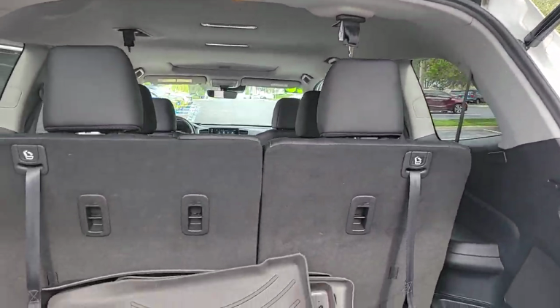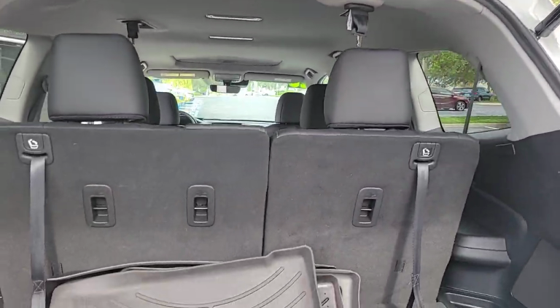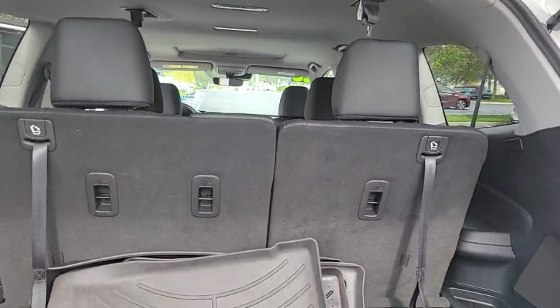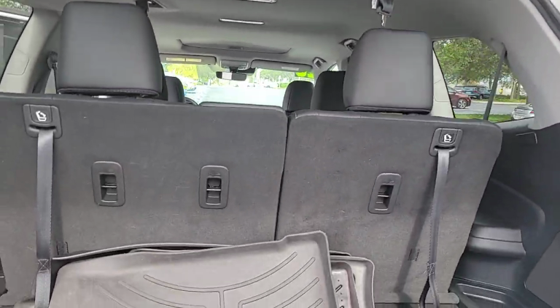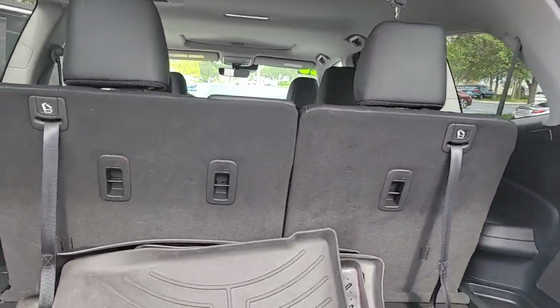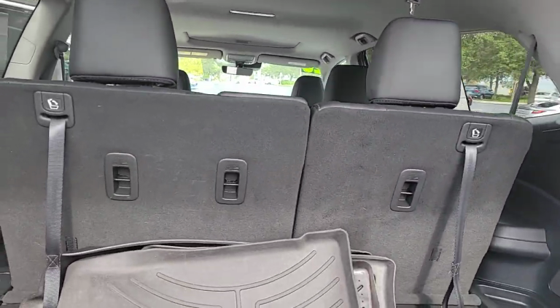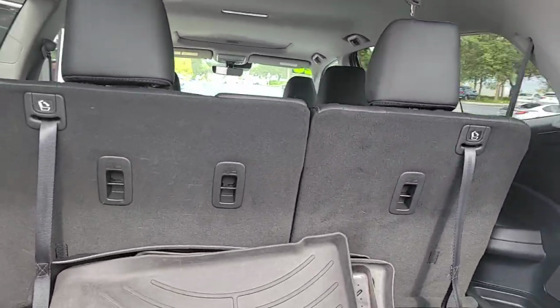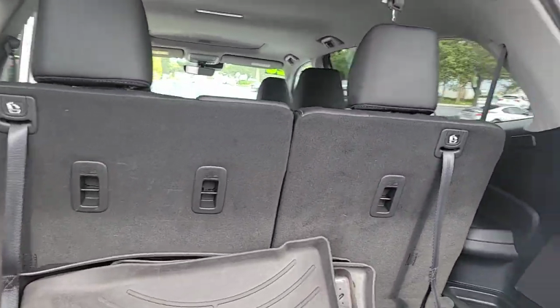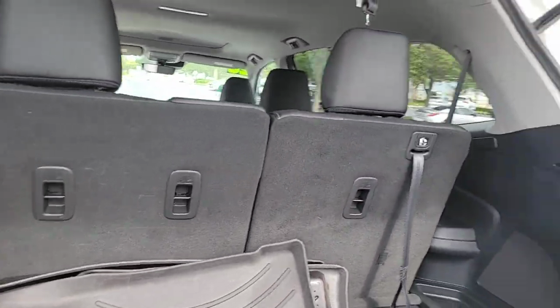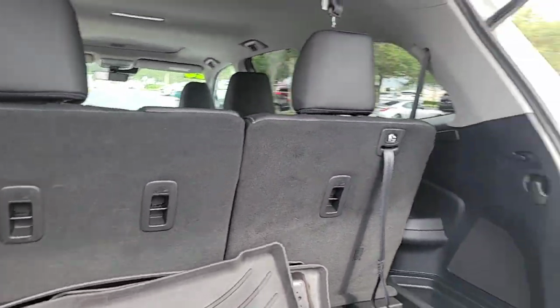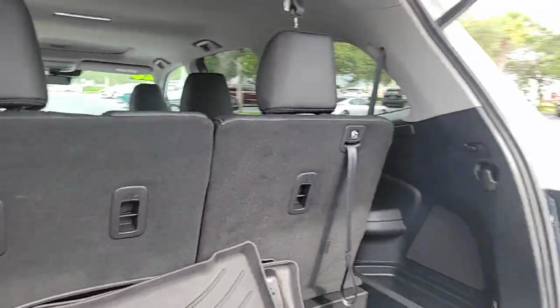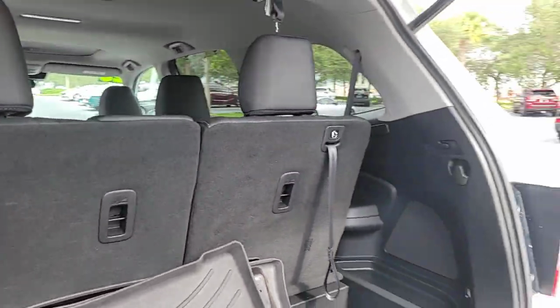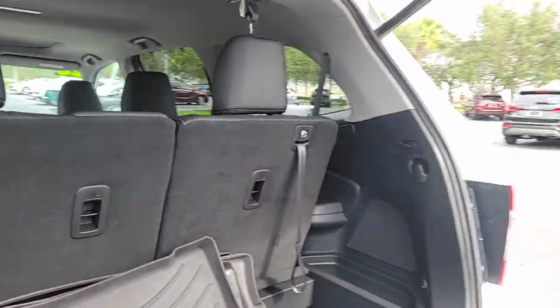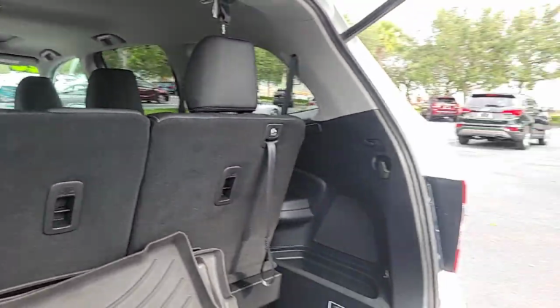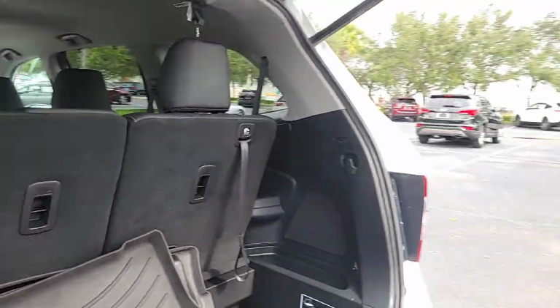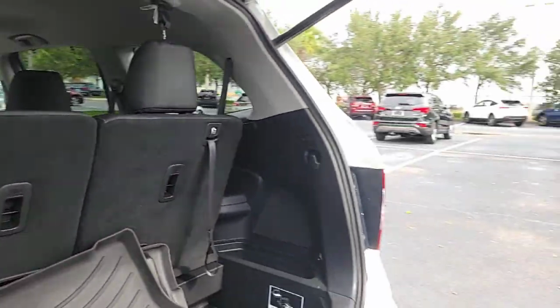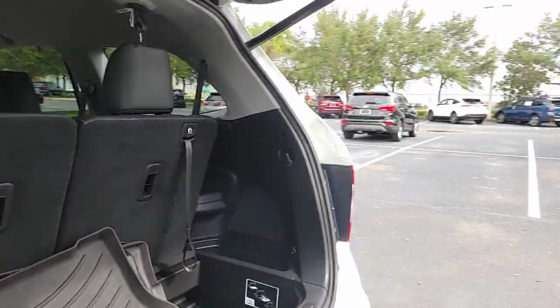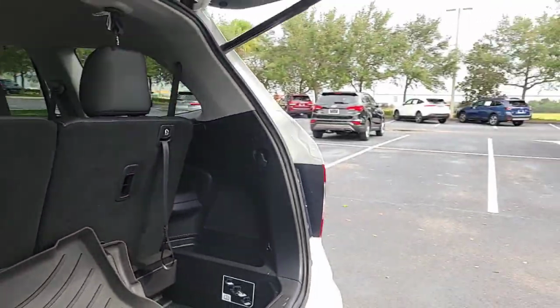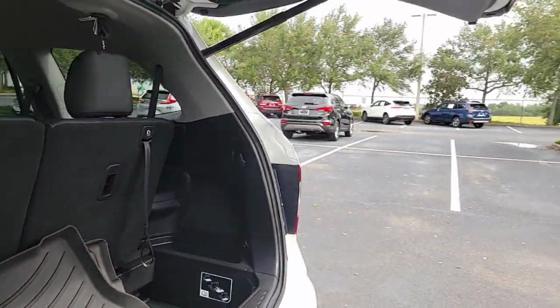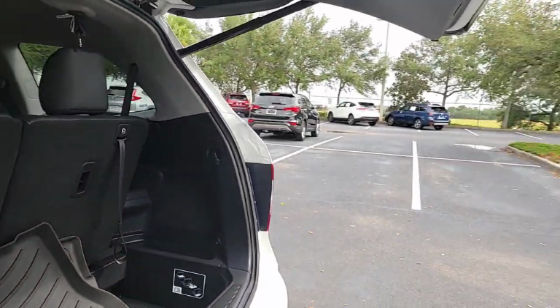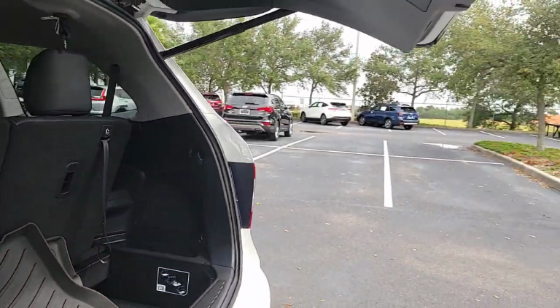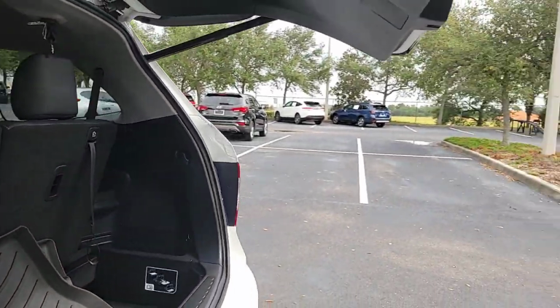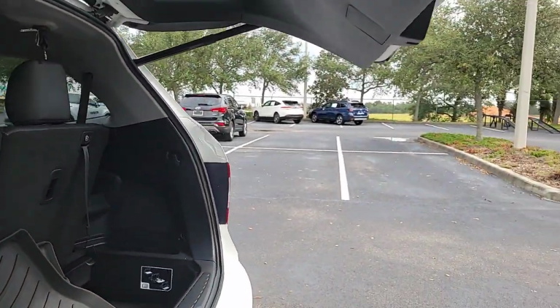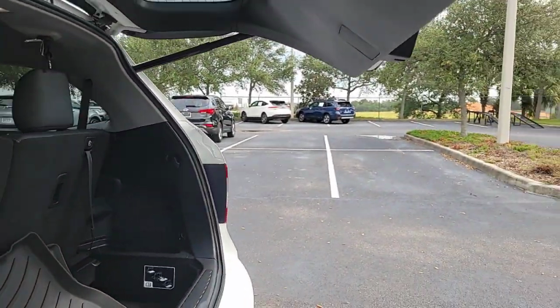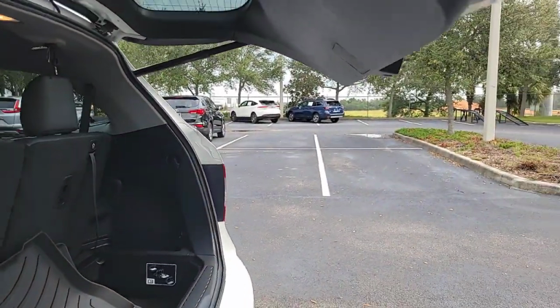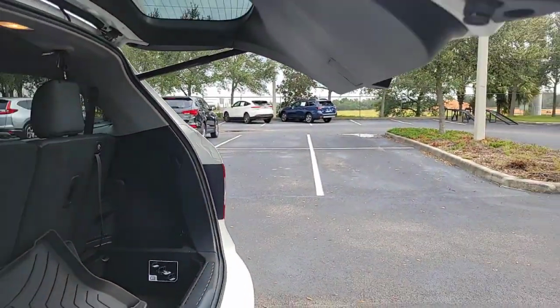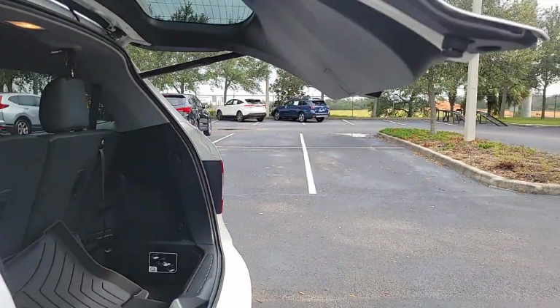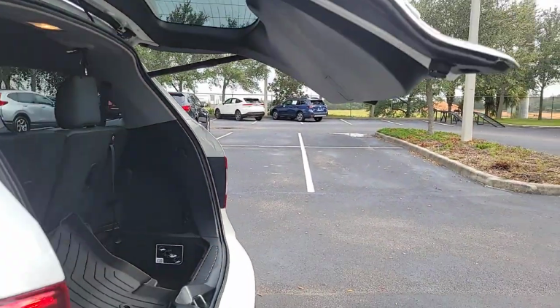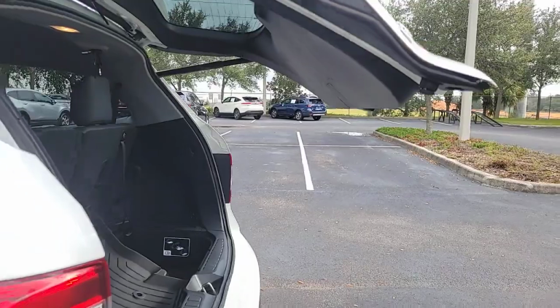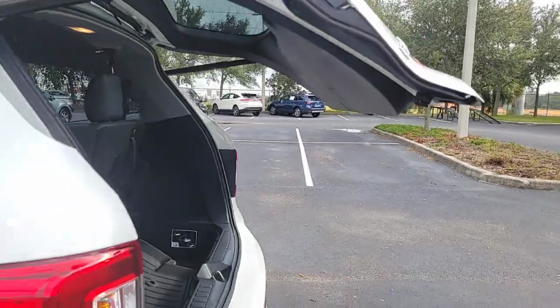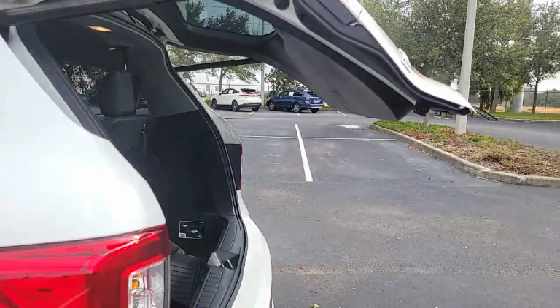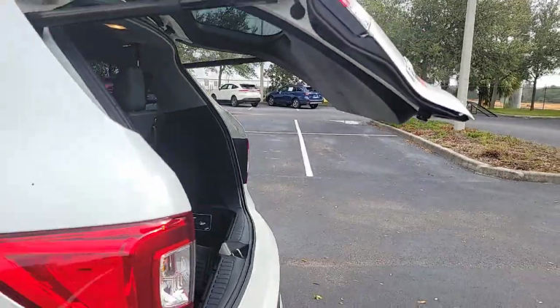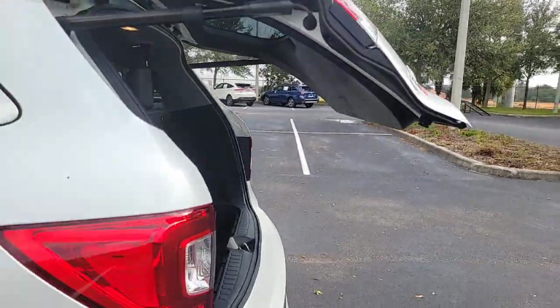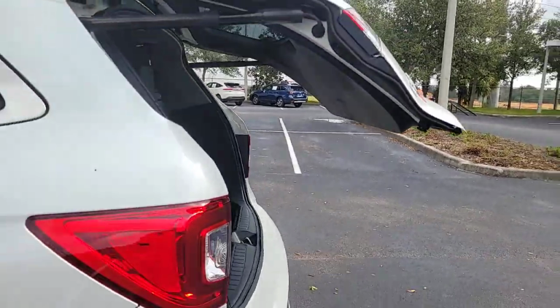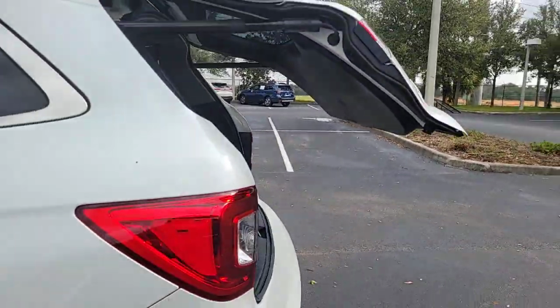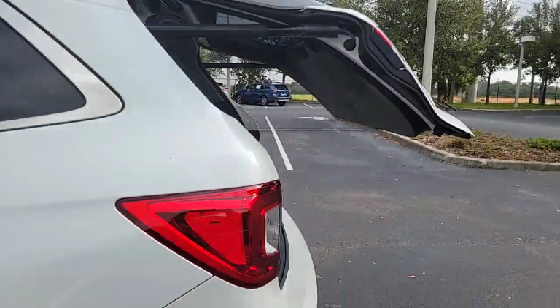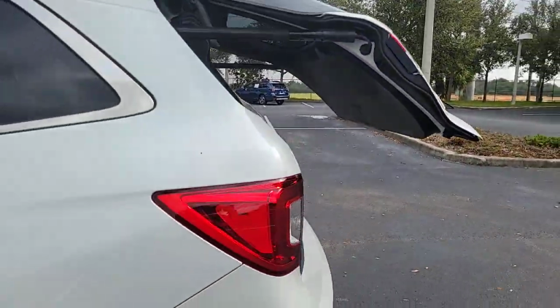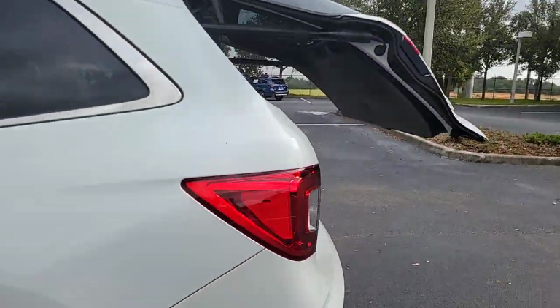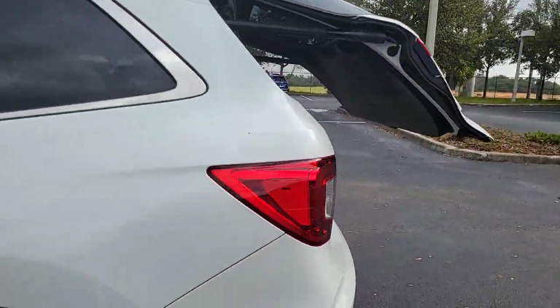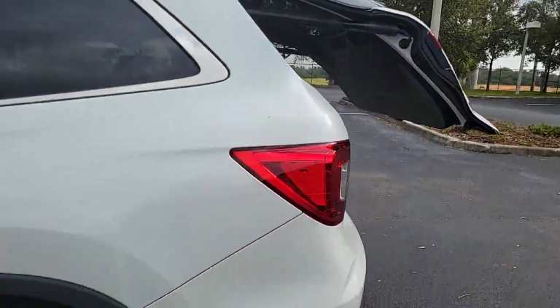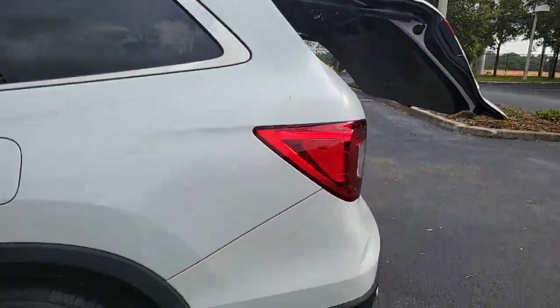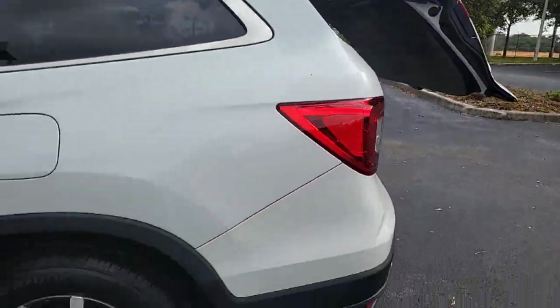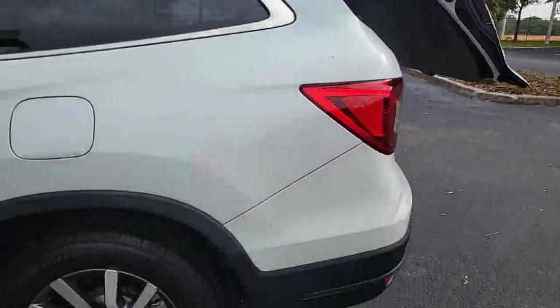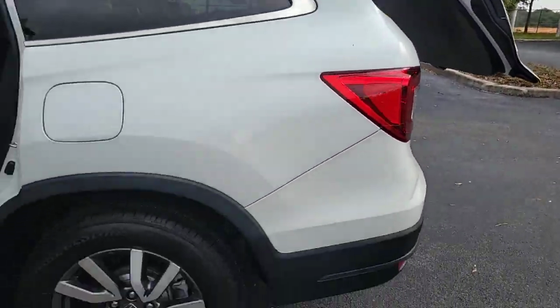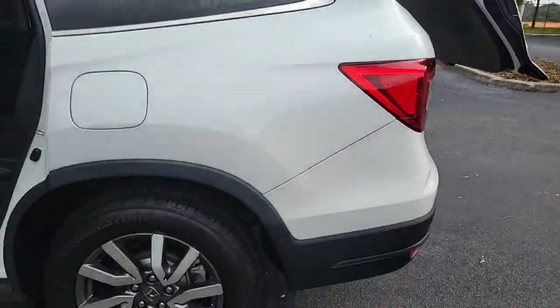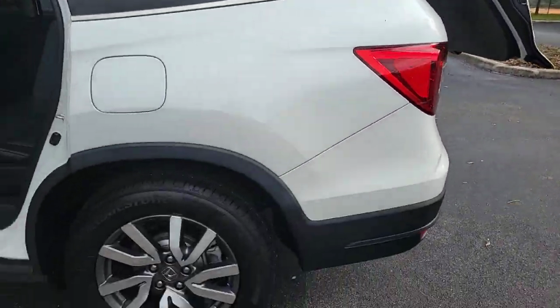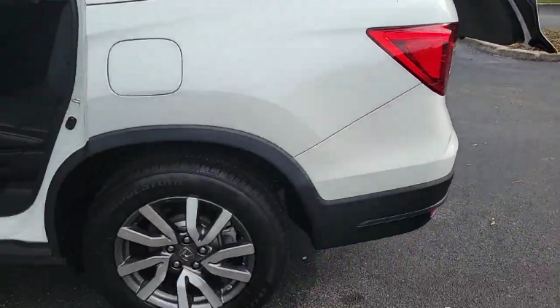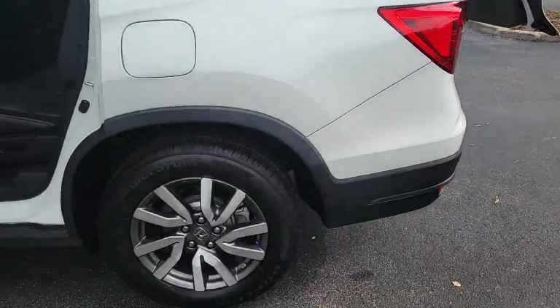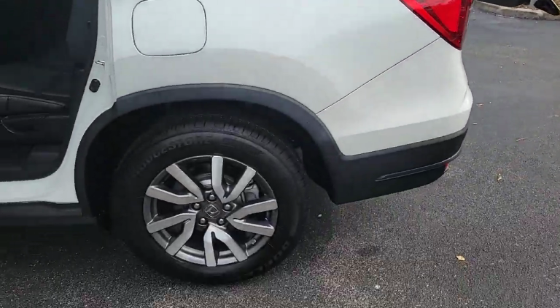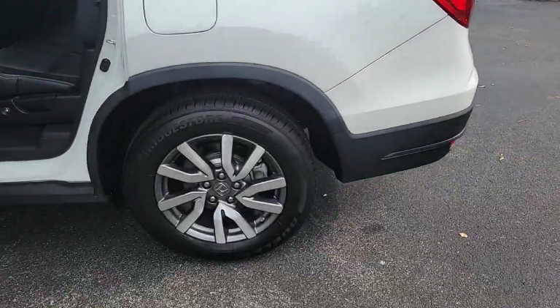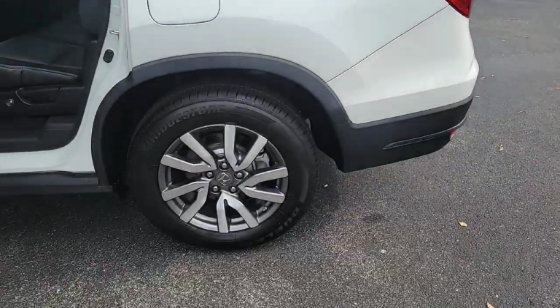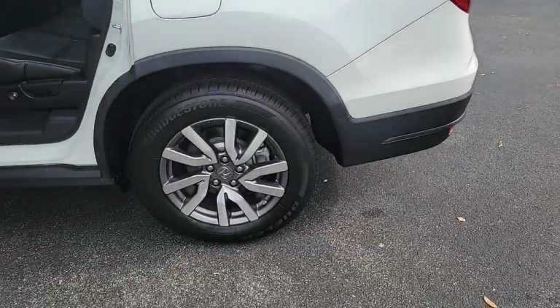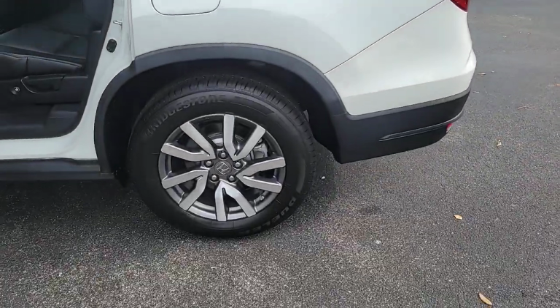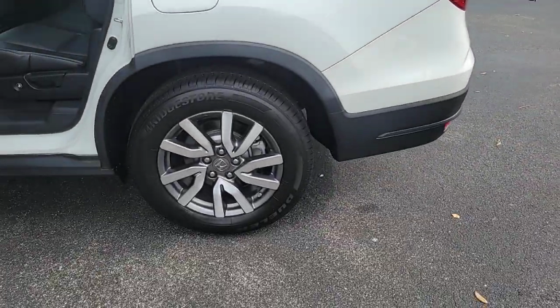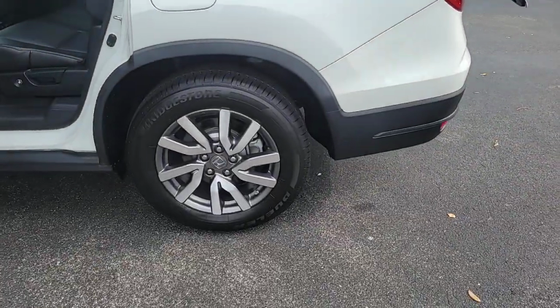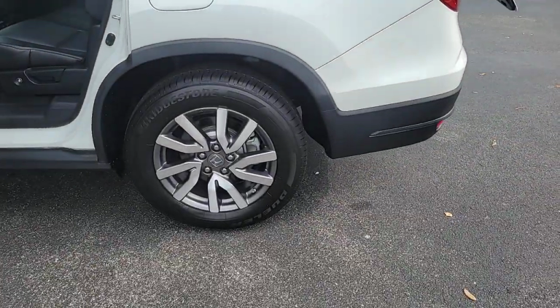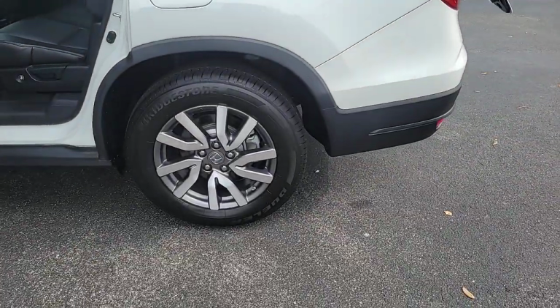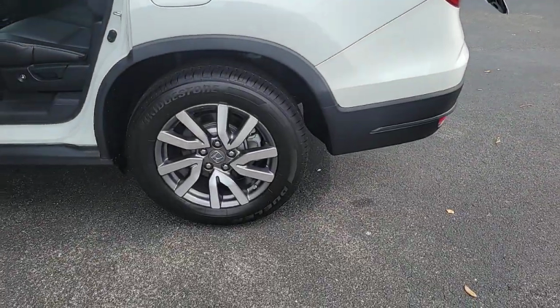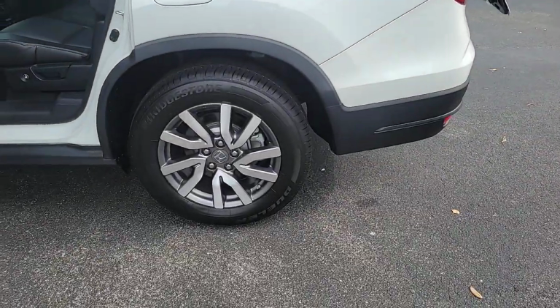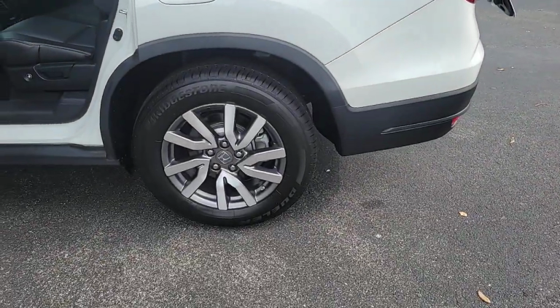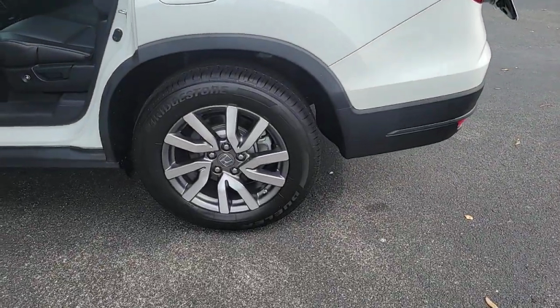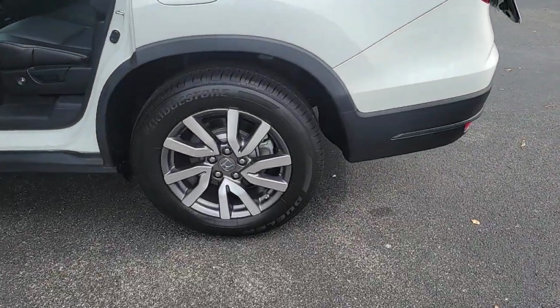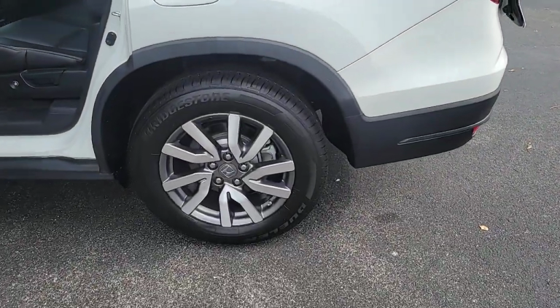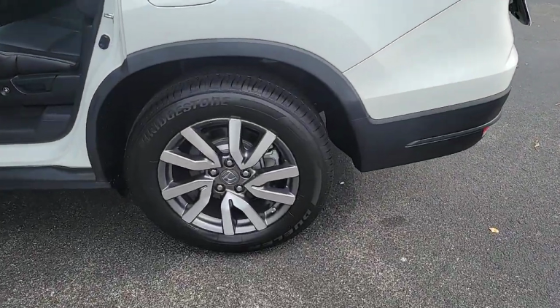The latest in safety and connectivity technology, powerful performance, all-wheel drive, and ample cargo space.